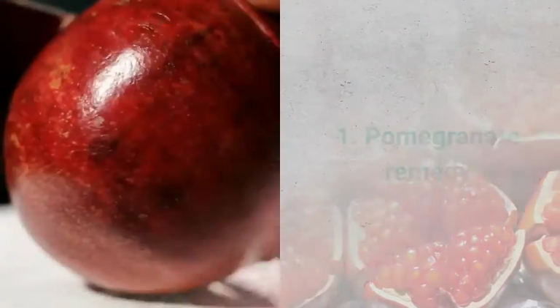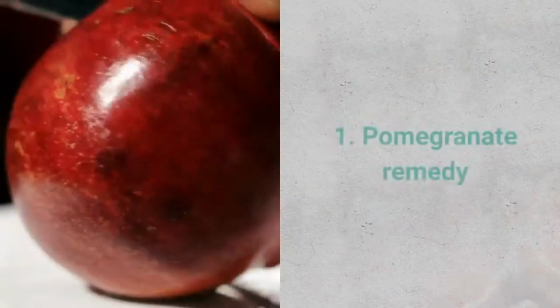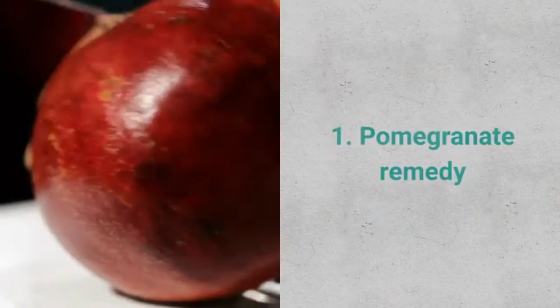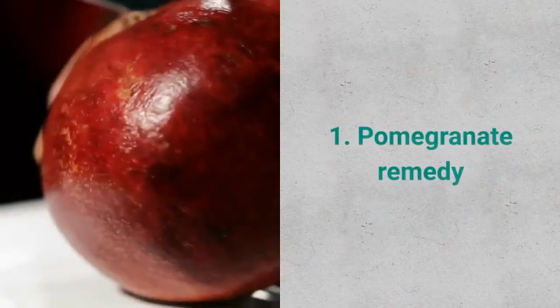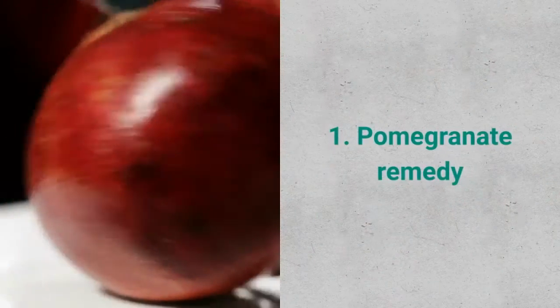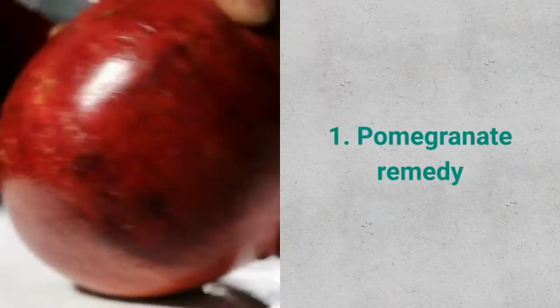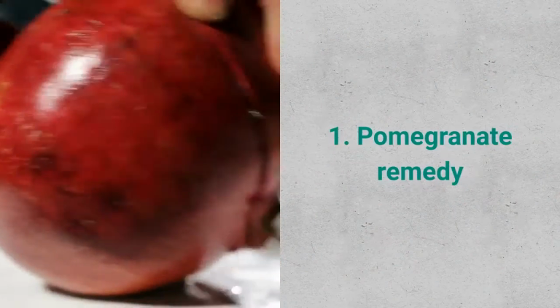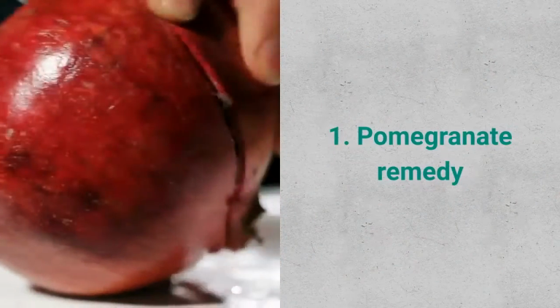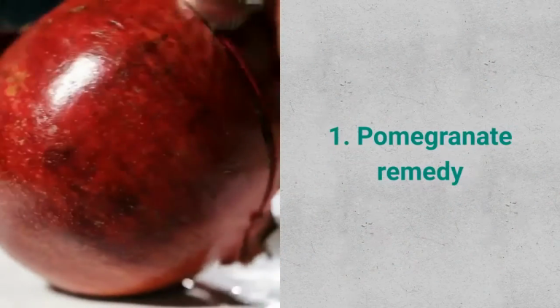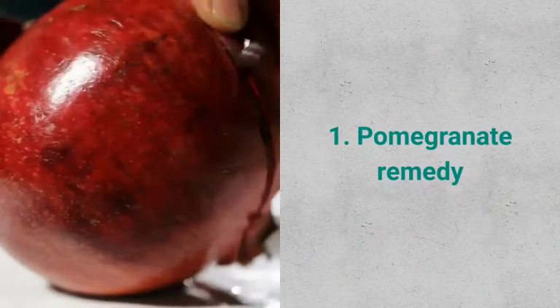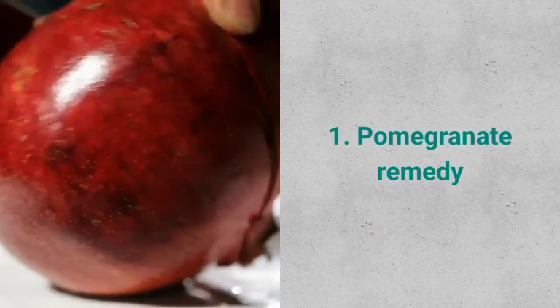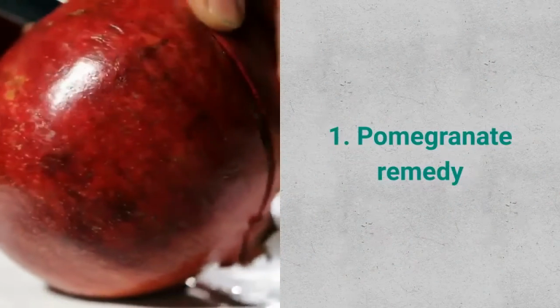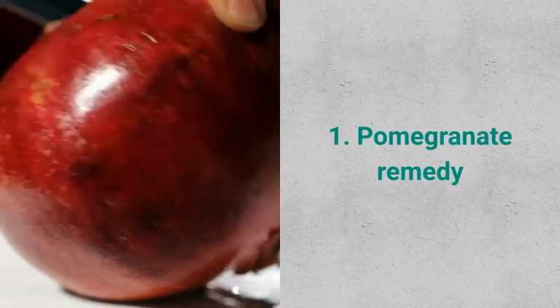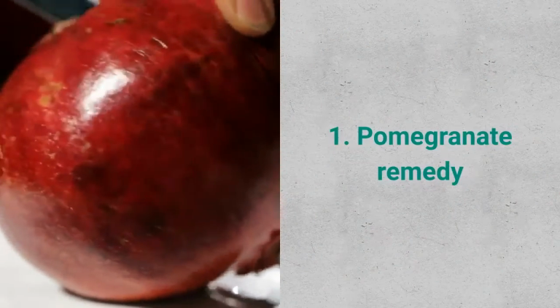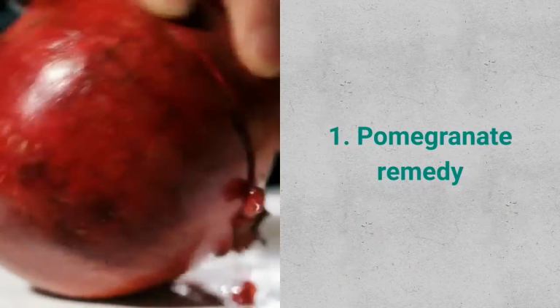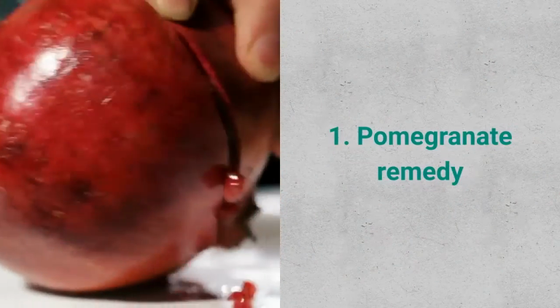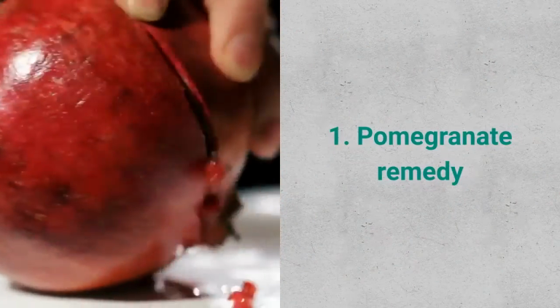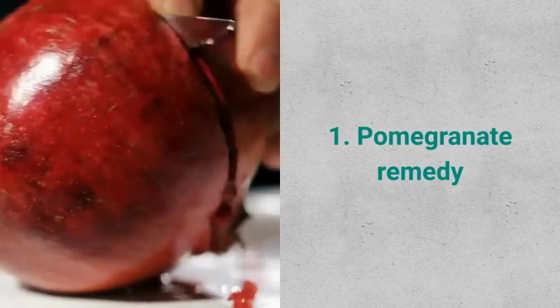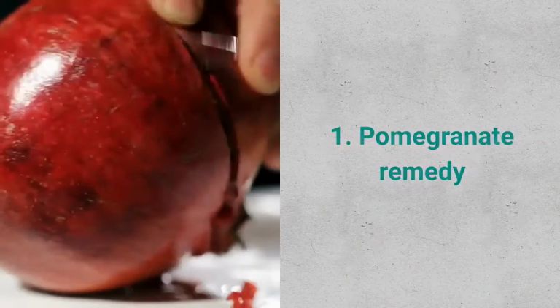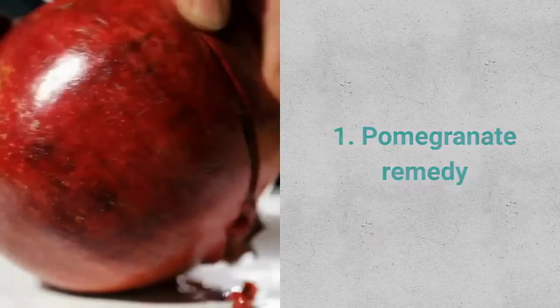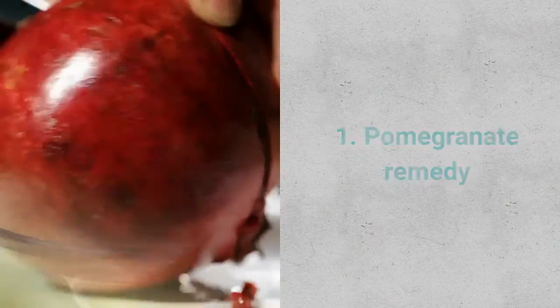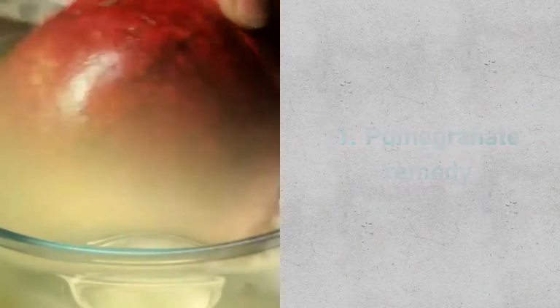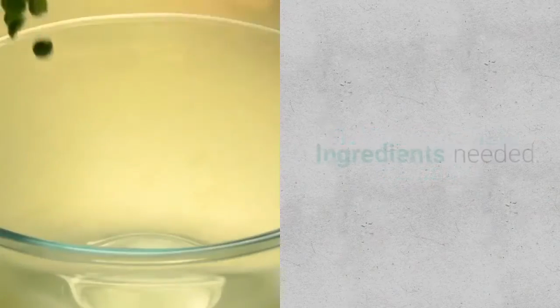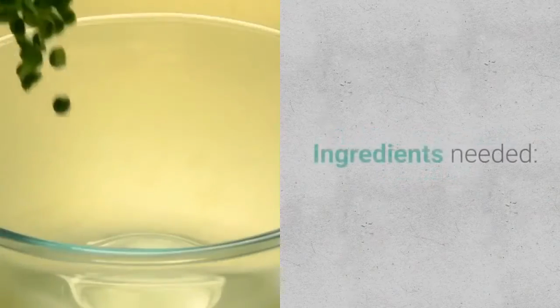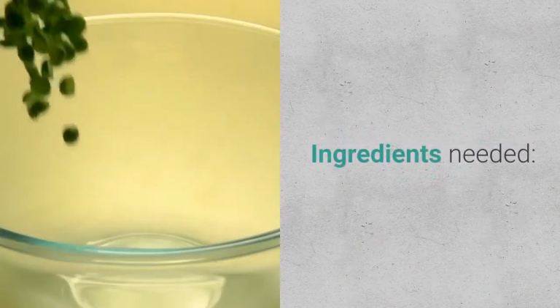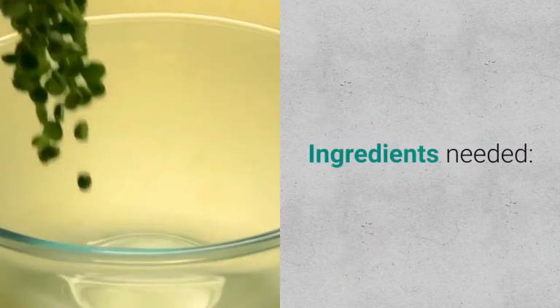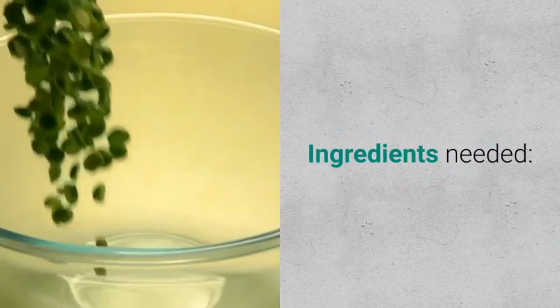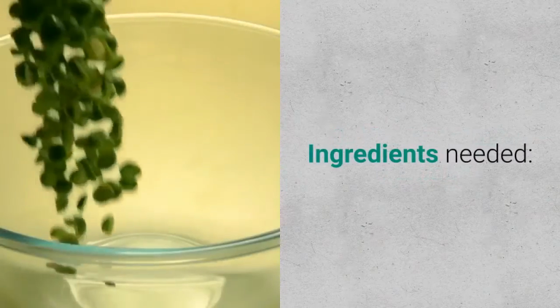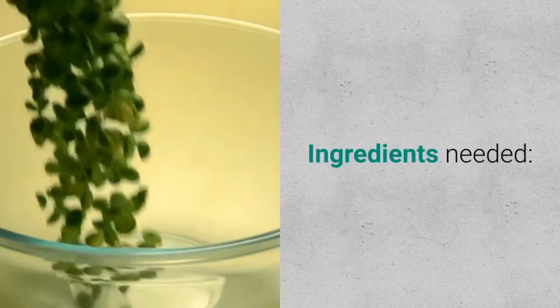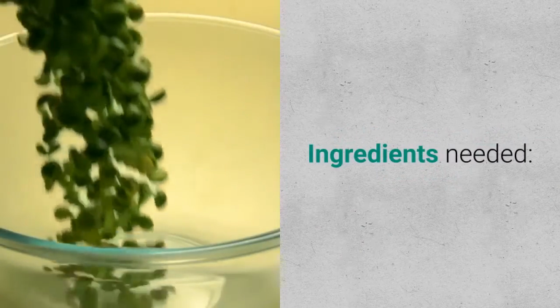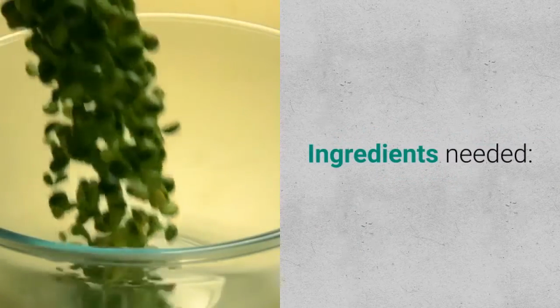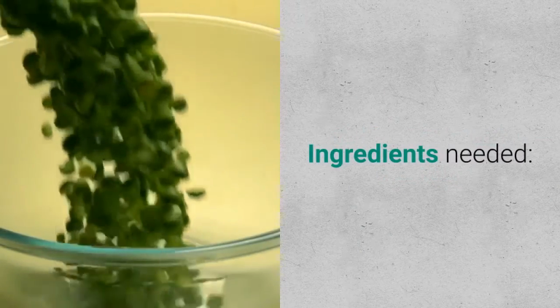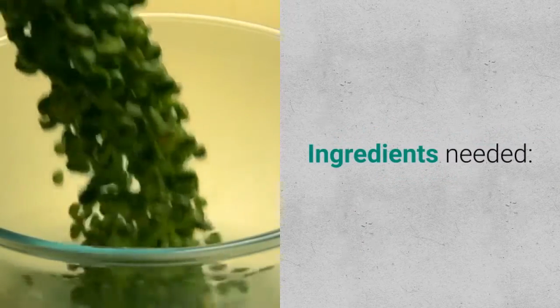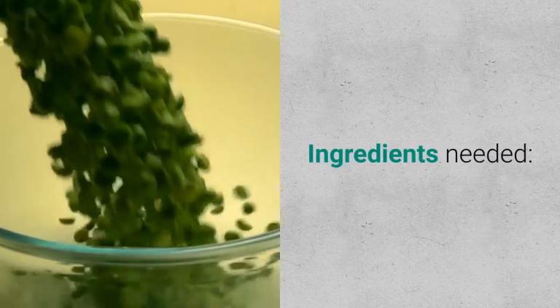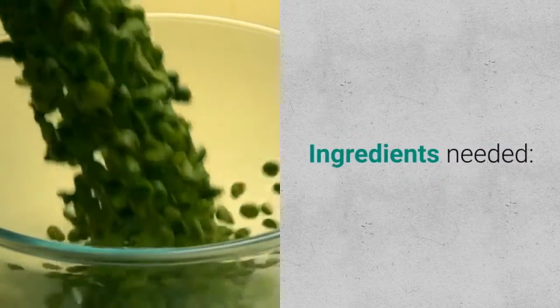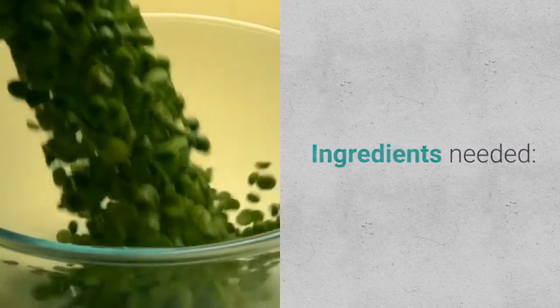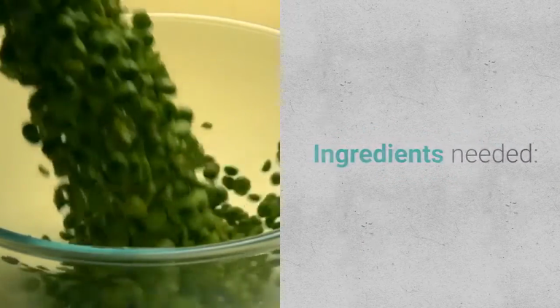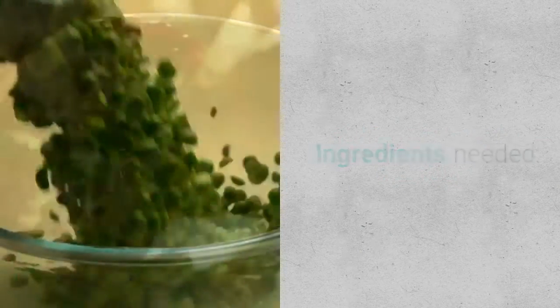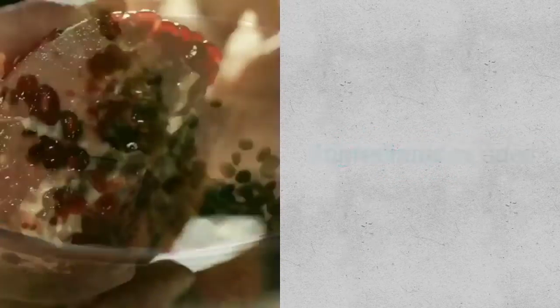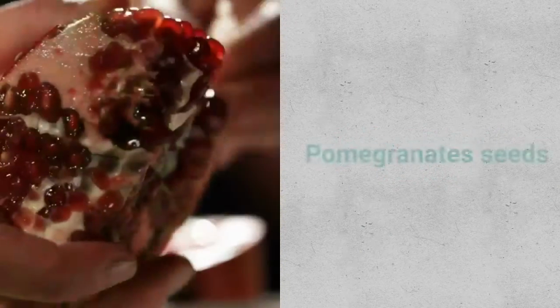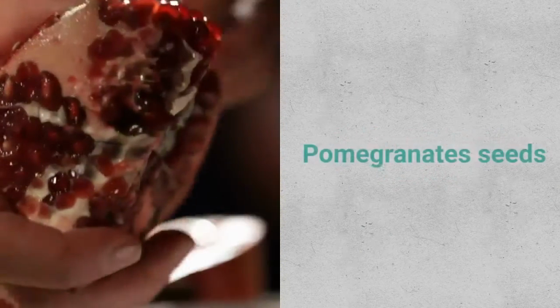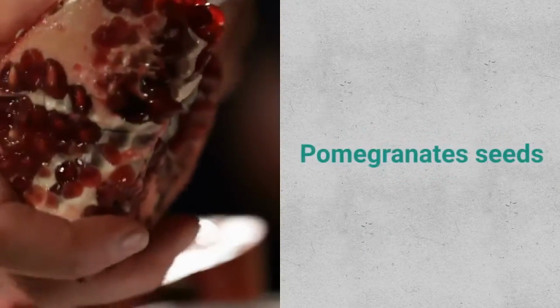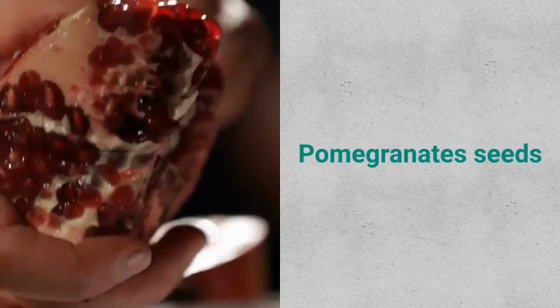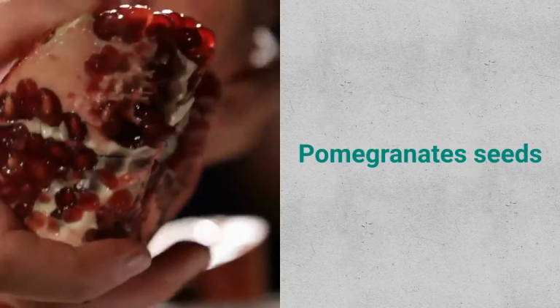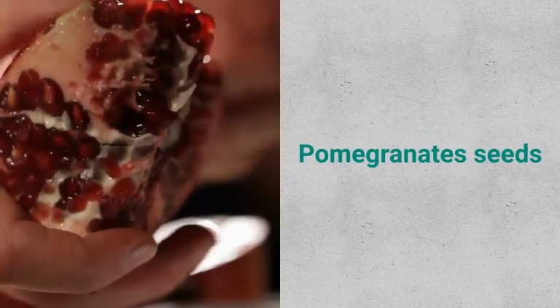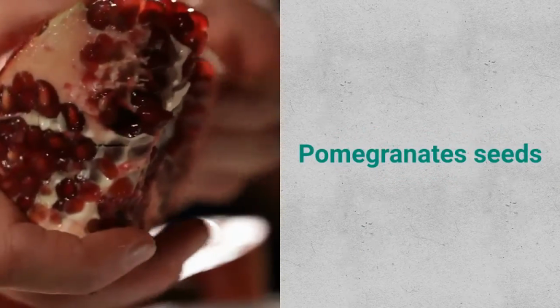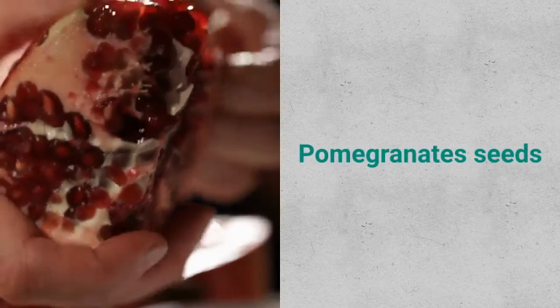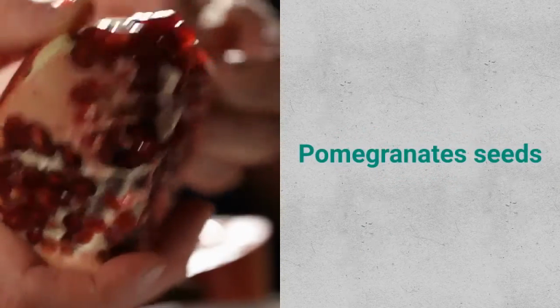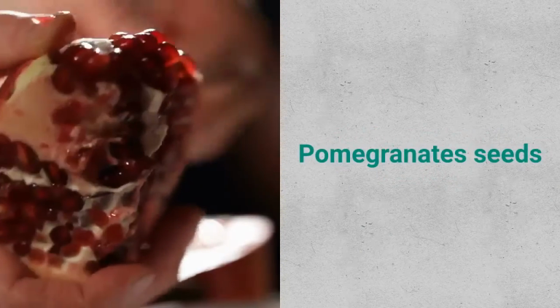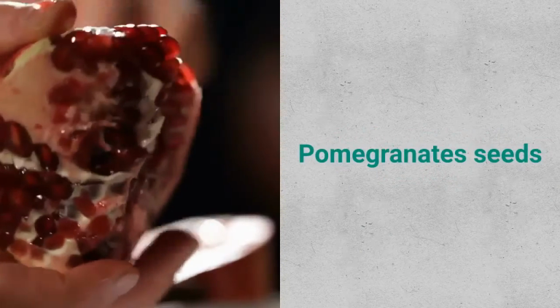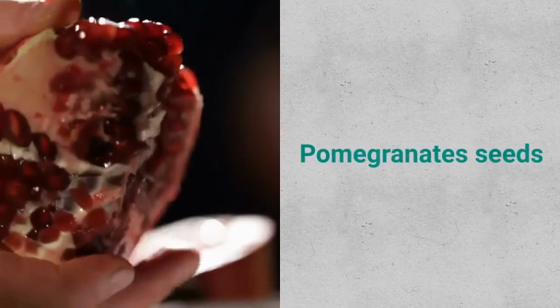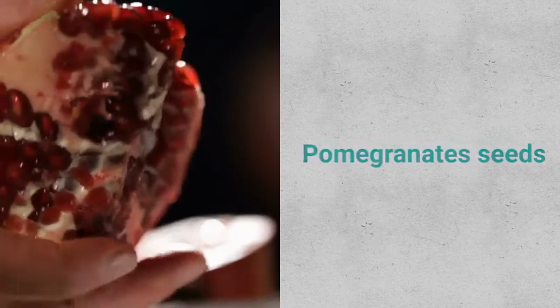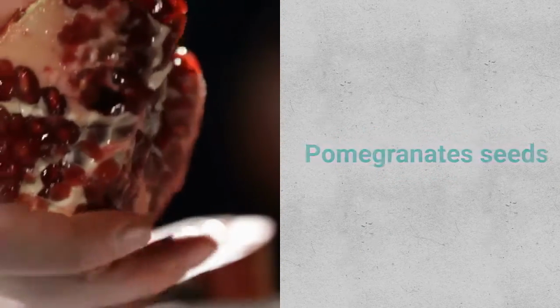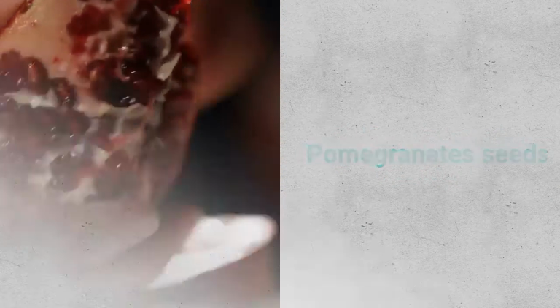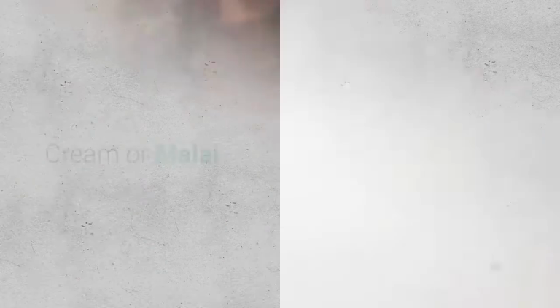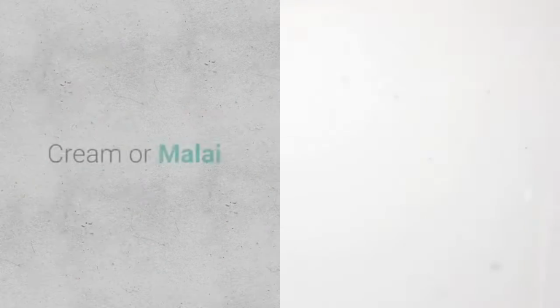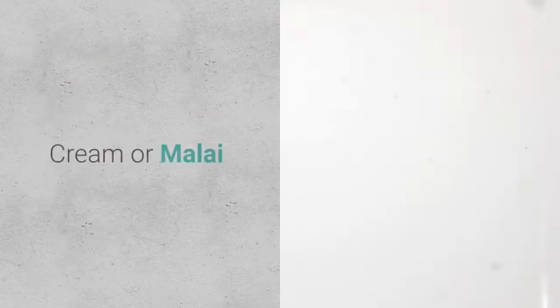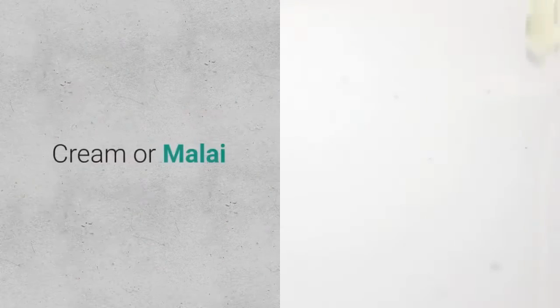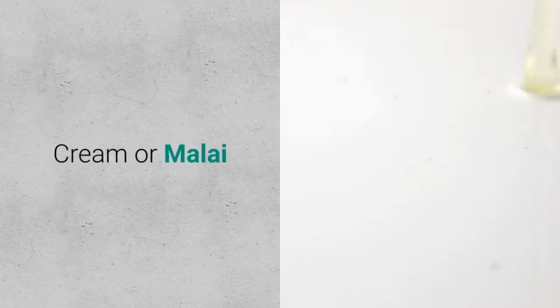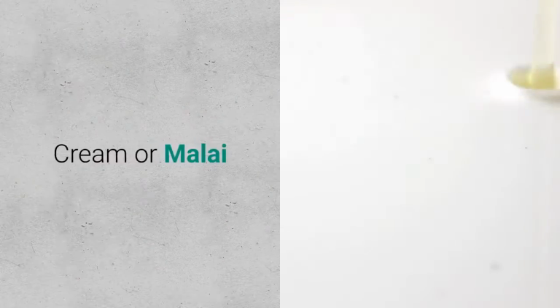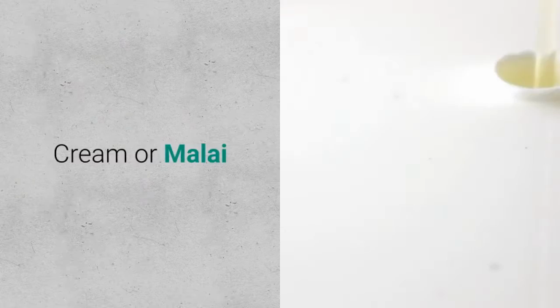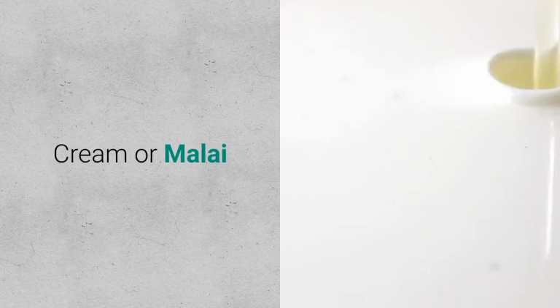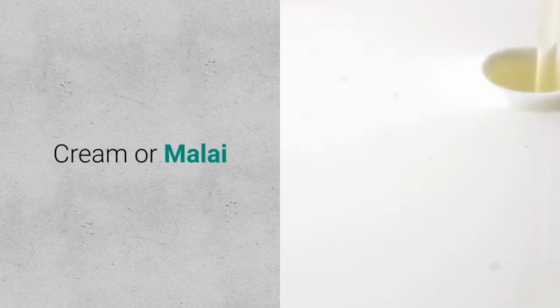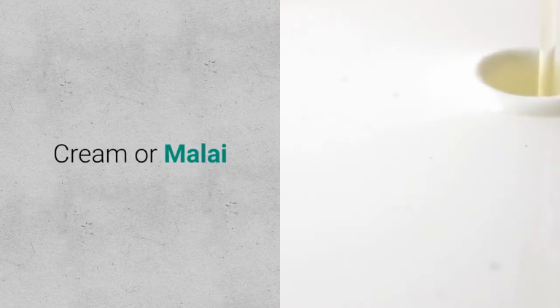Remedy 1: Pomegranate Remedy. Ingredients needed: pomegranate seeds and cream or malai.